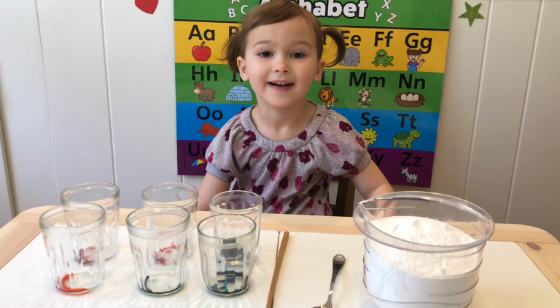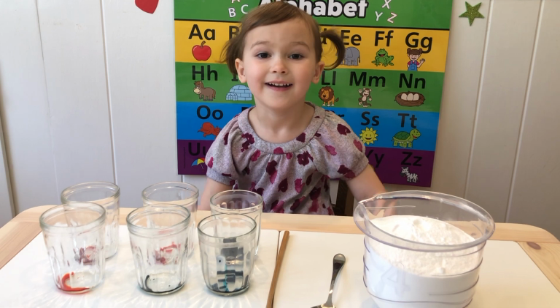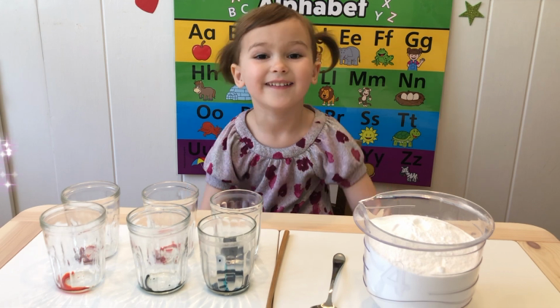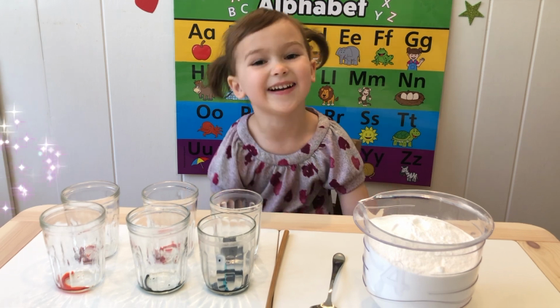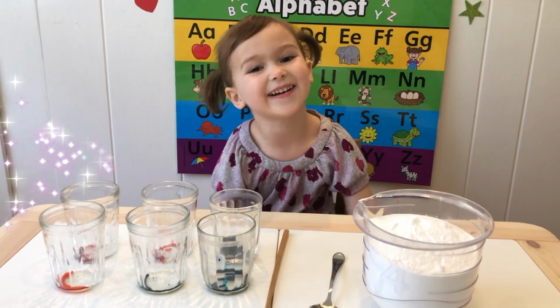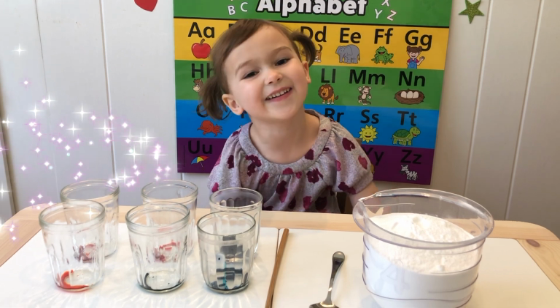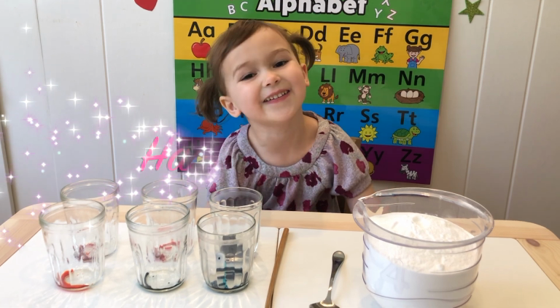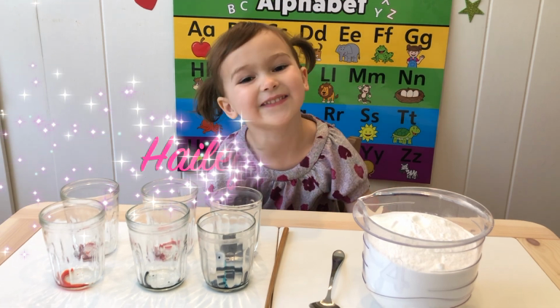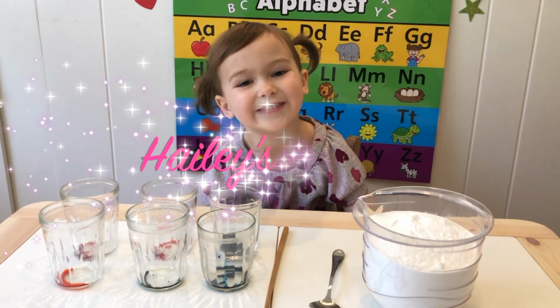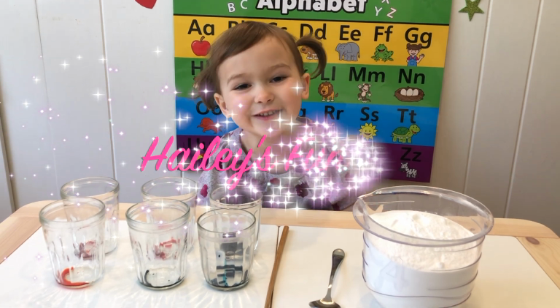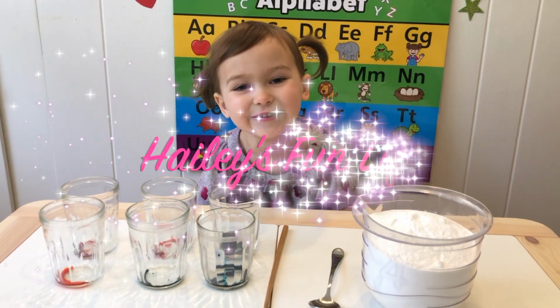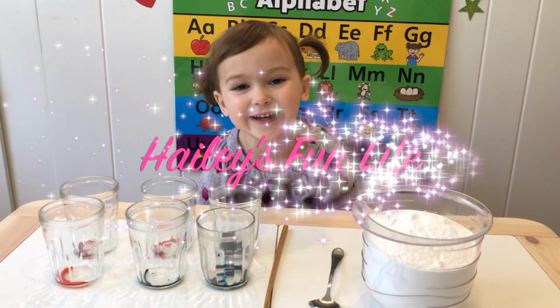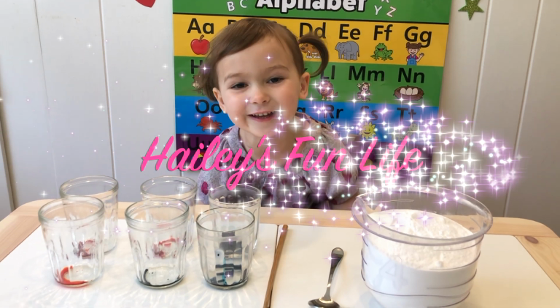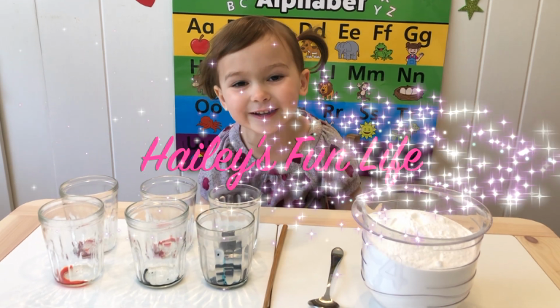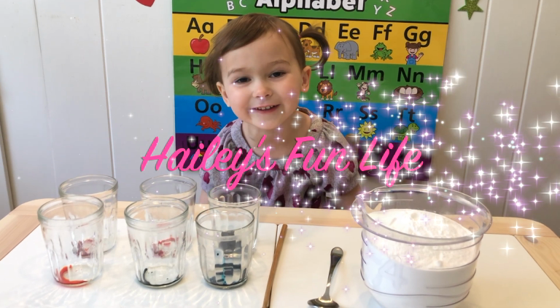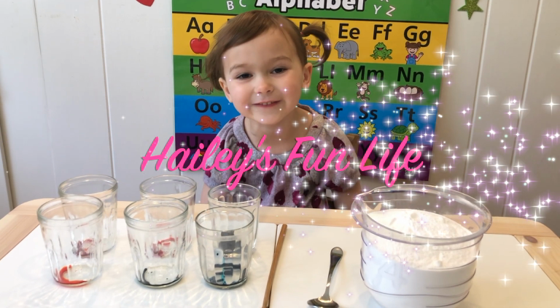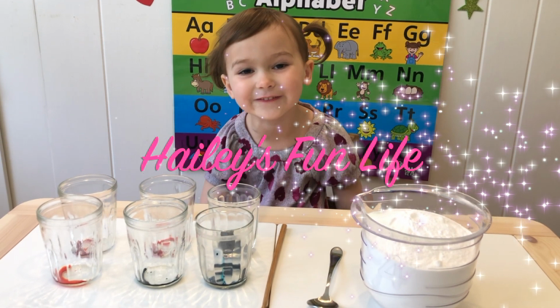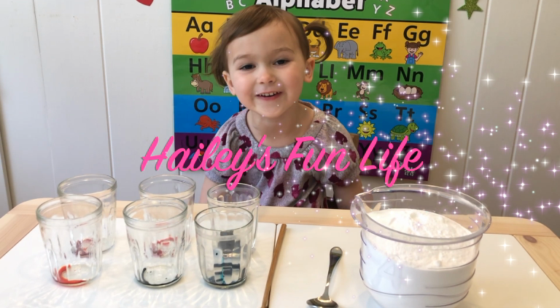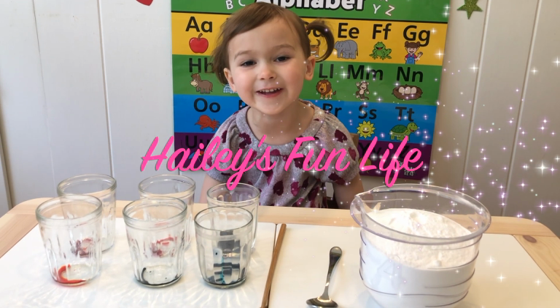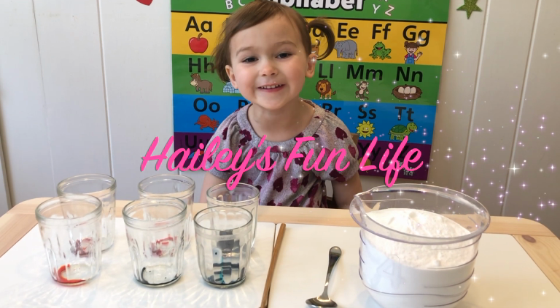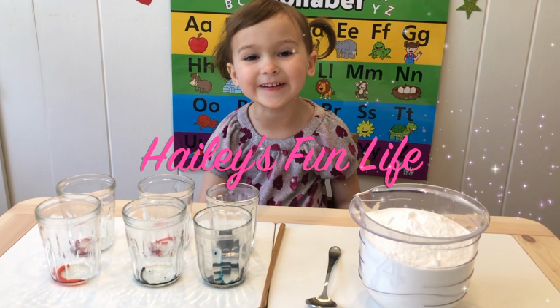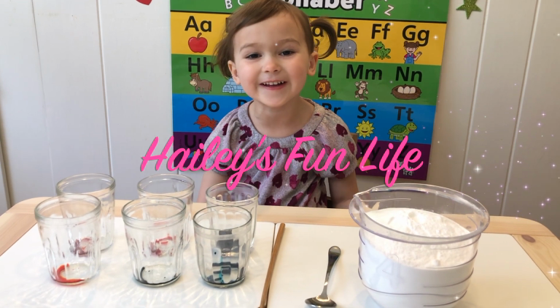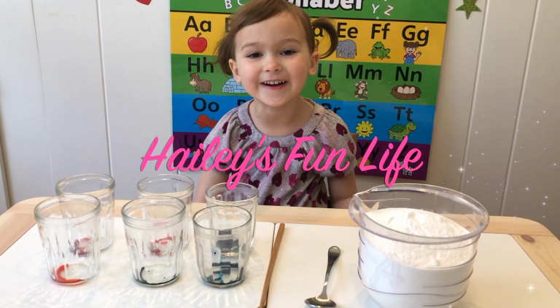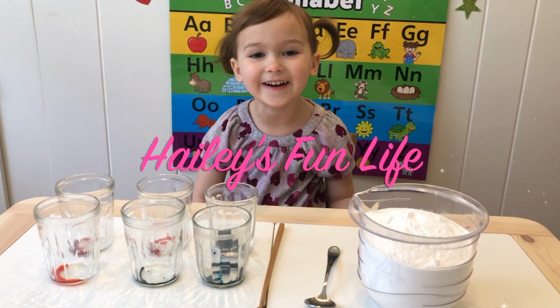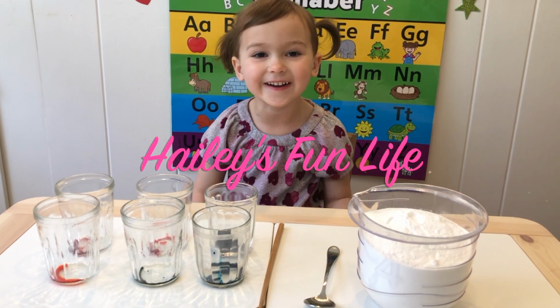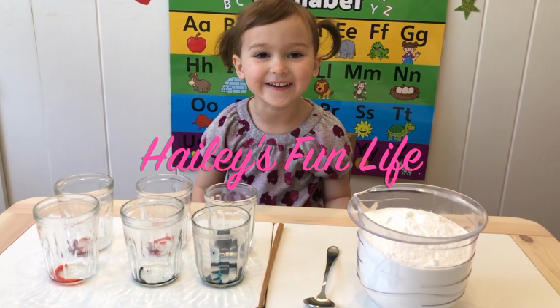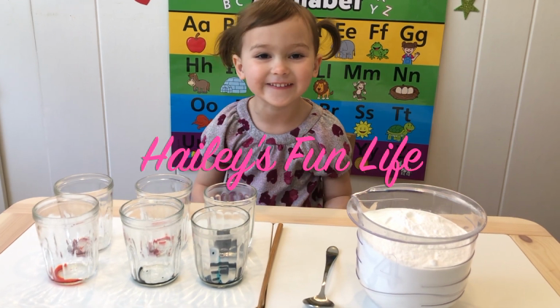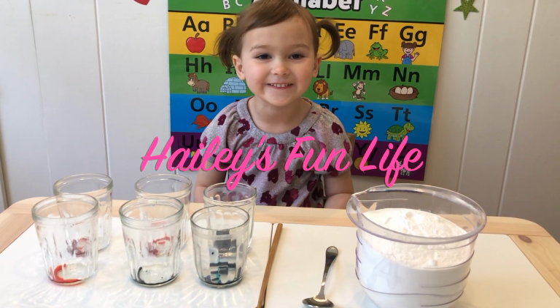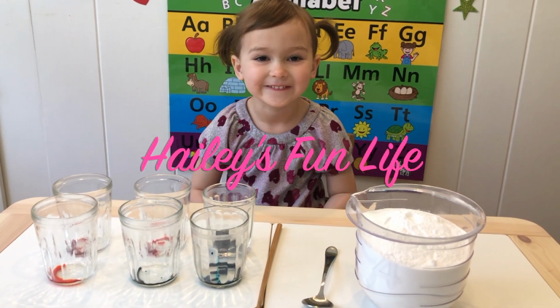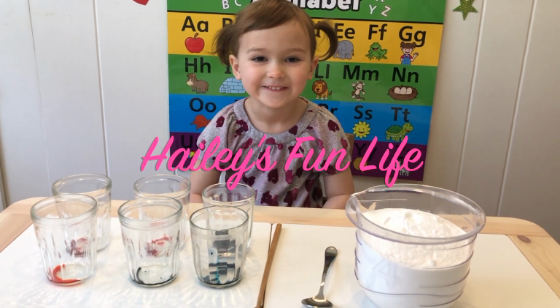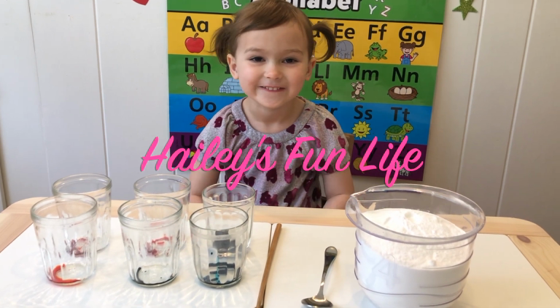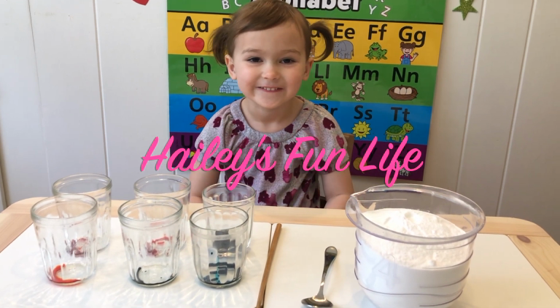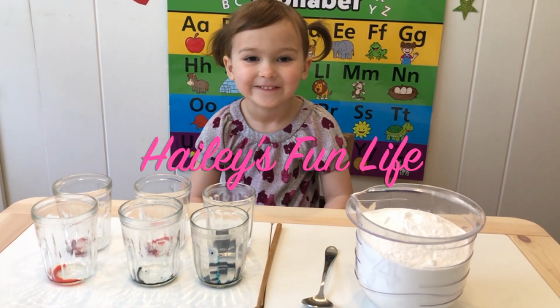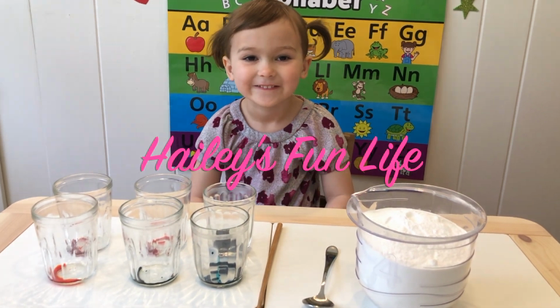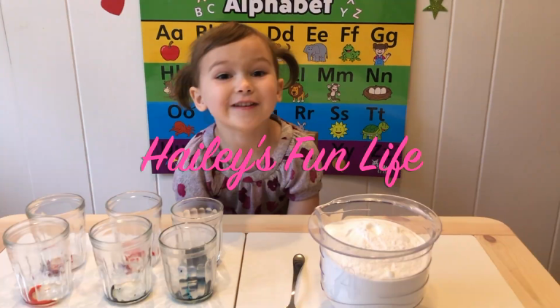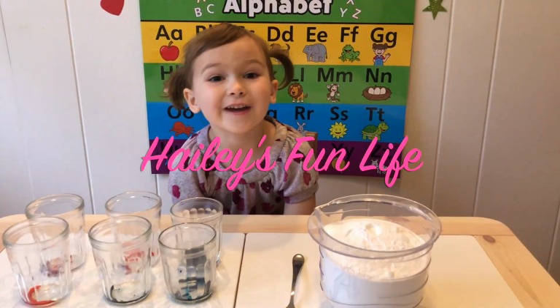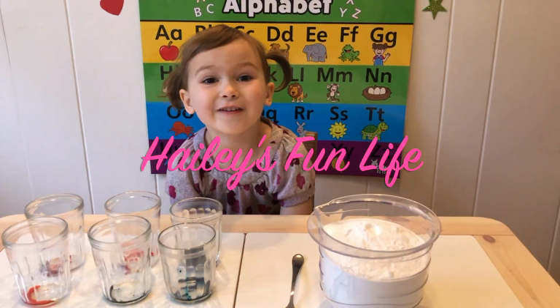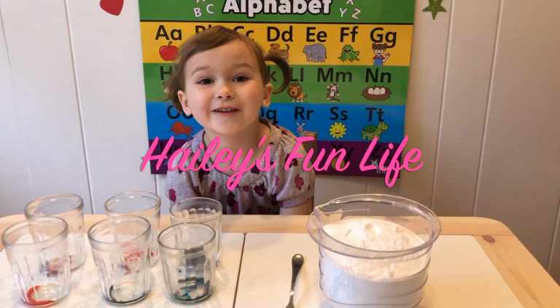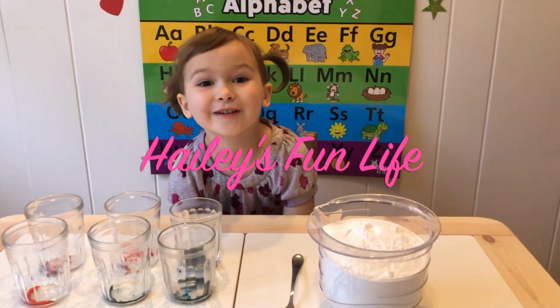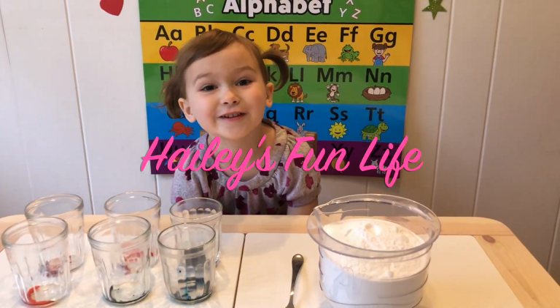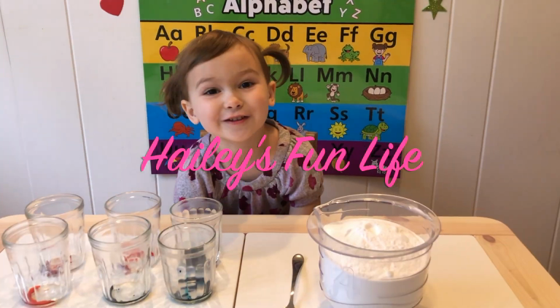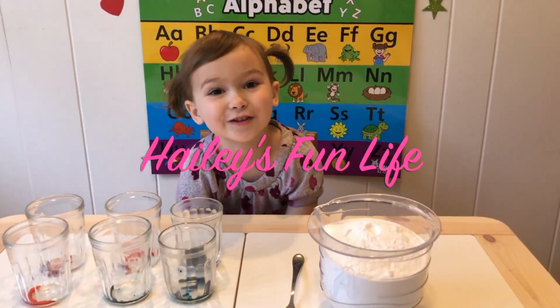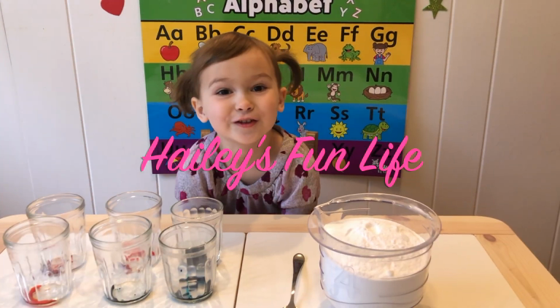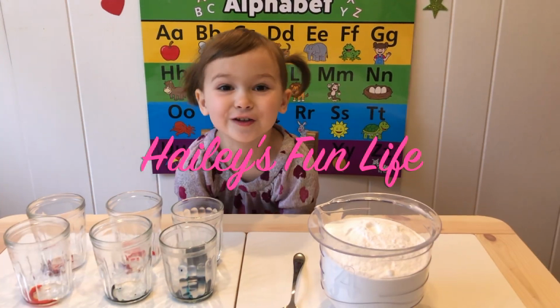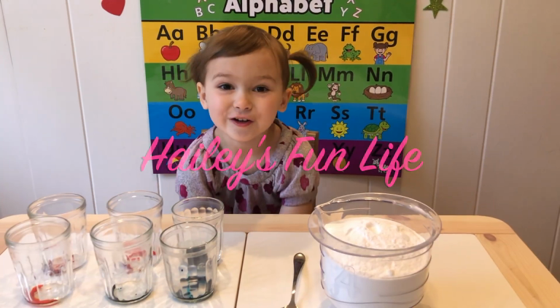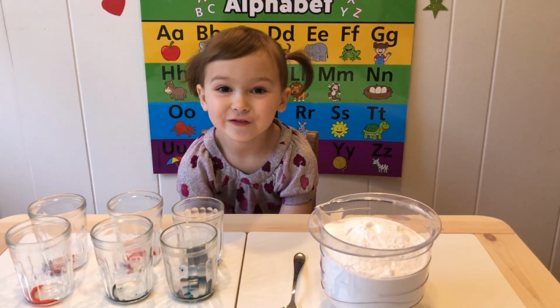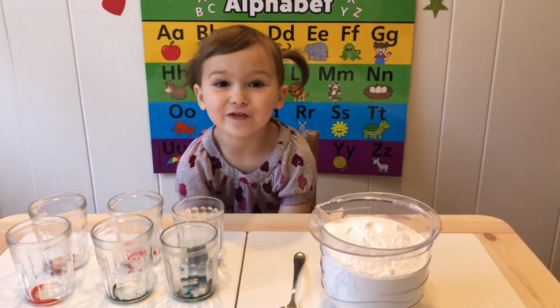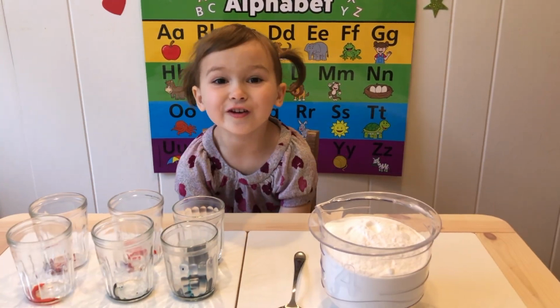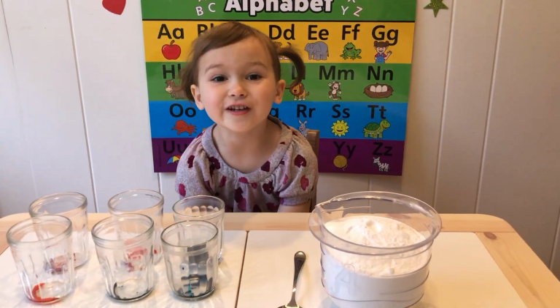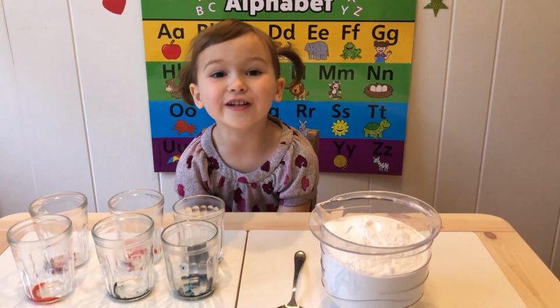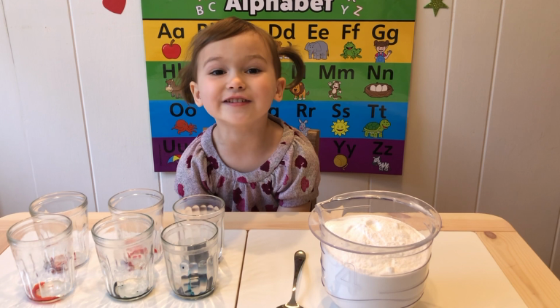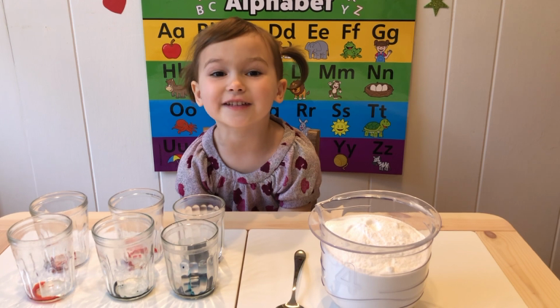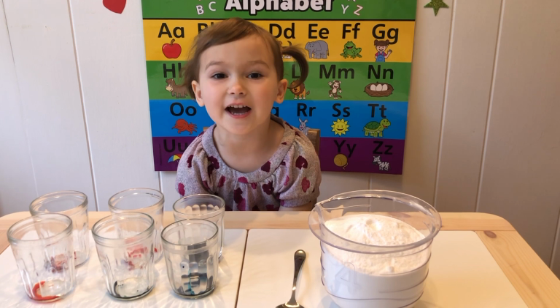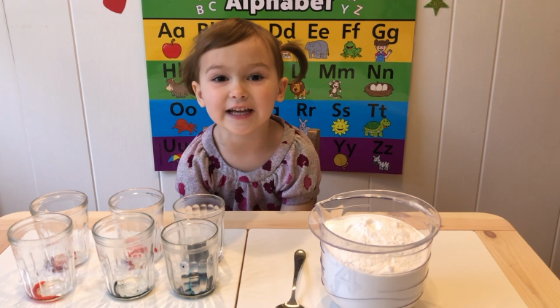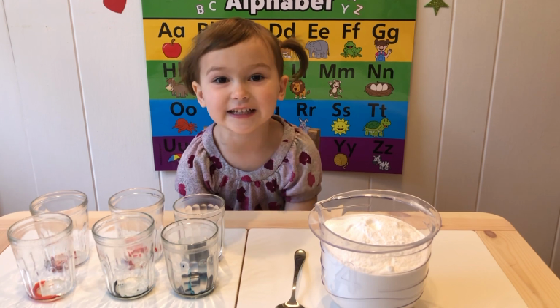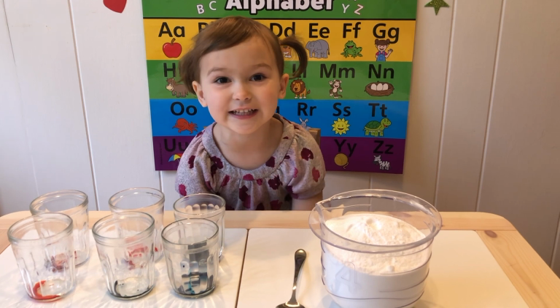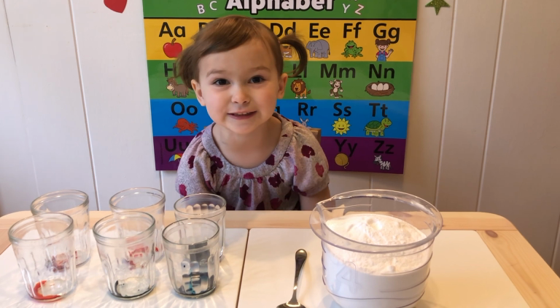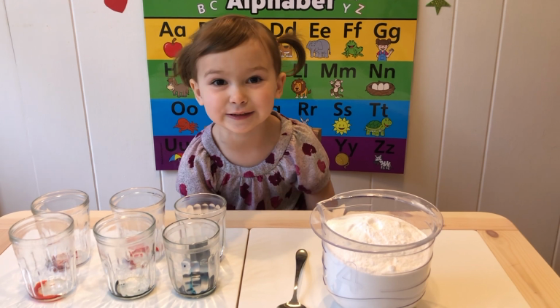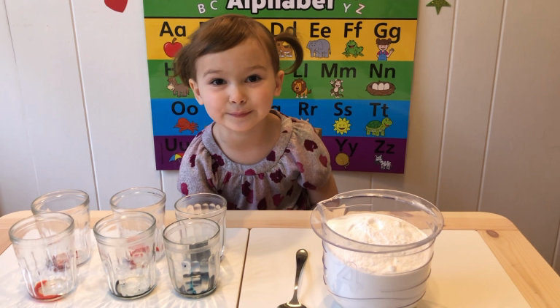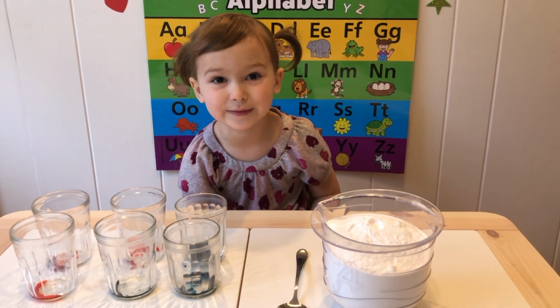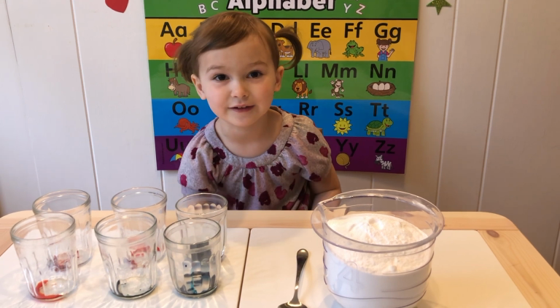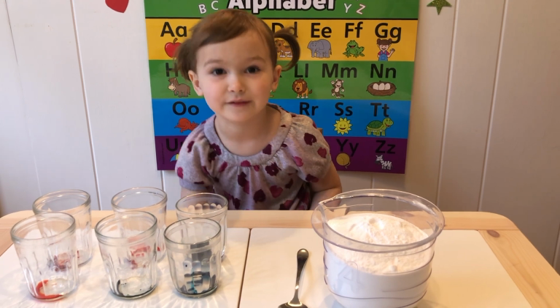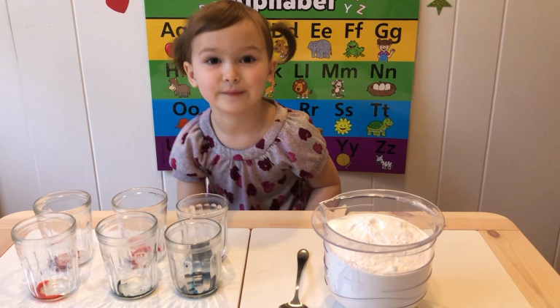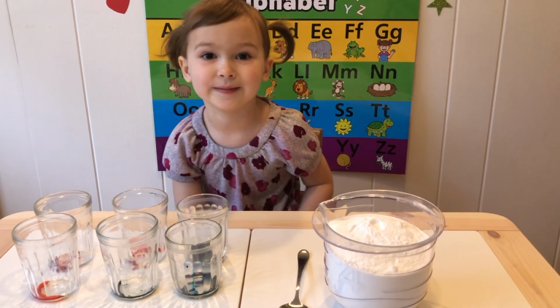Welcome to Haley's Fun Life! Today we're going to do three science experiments.